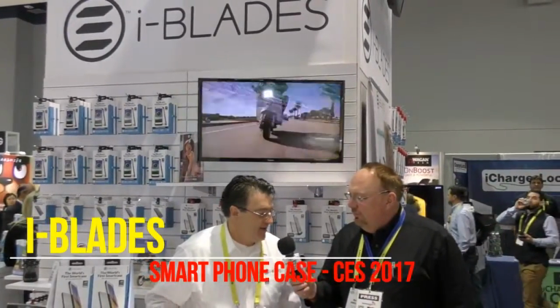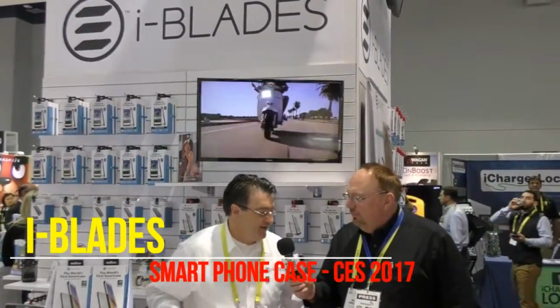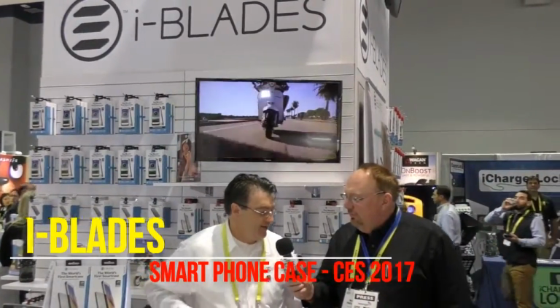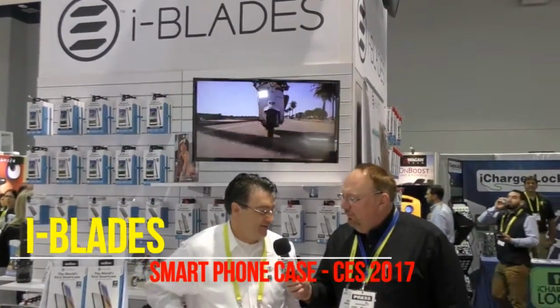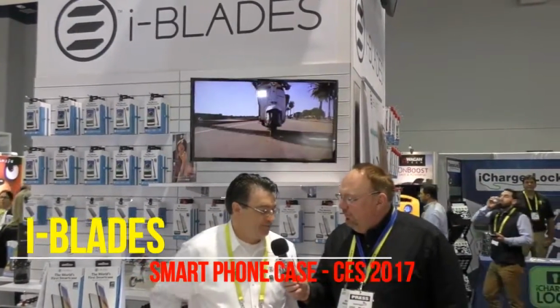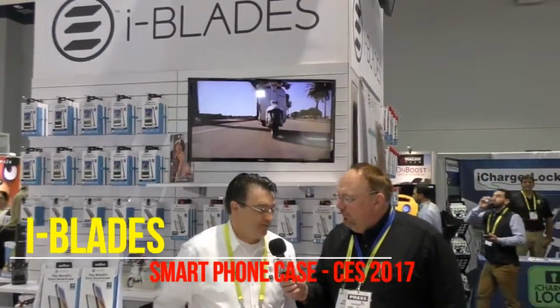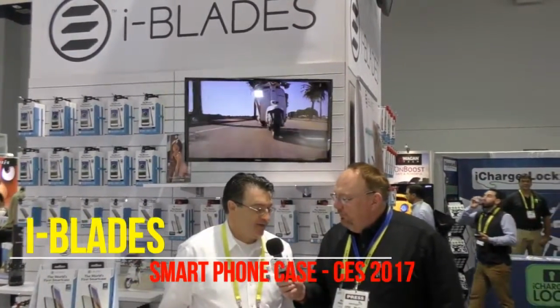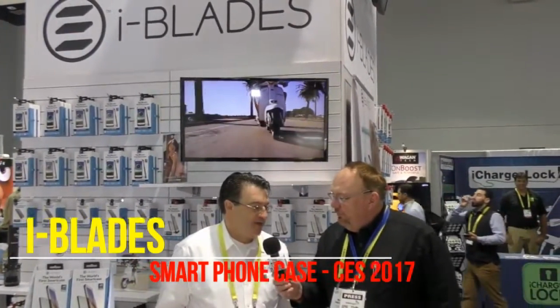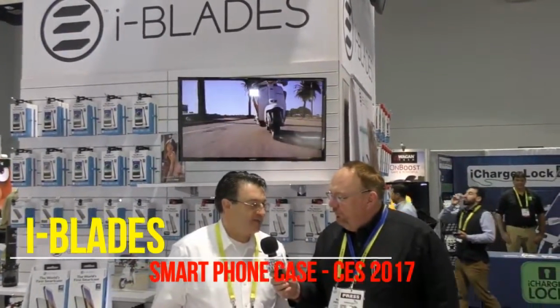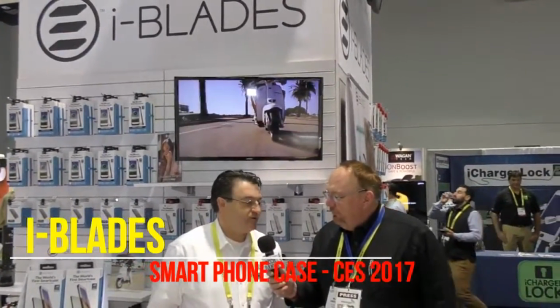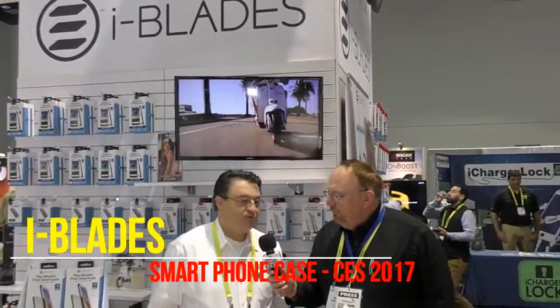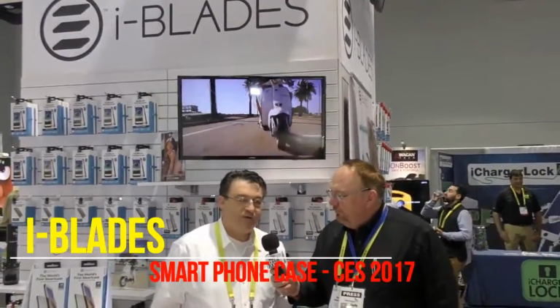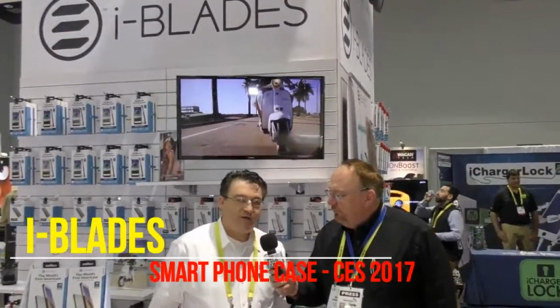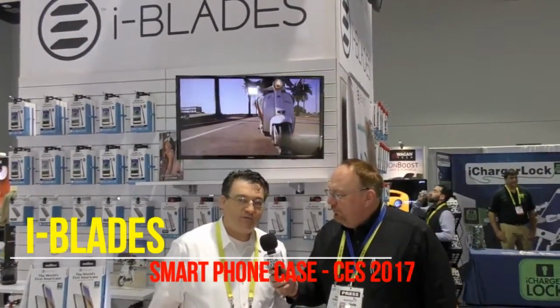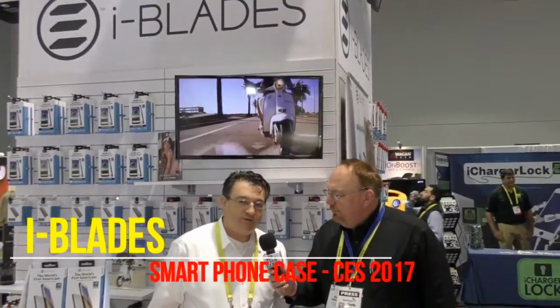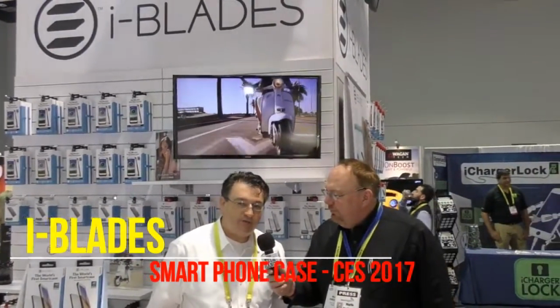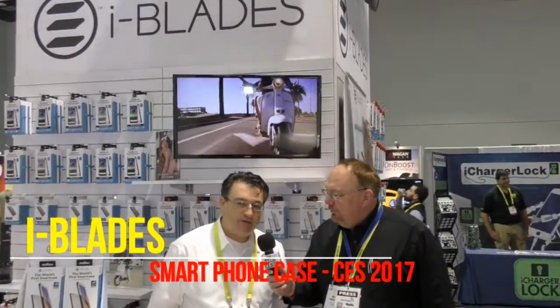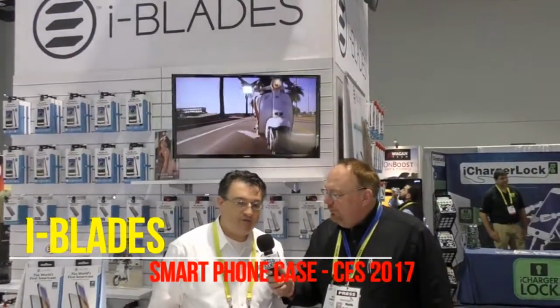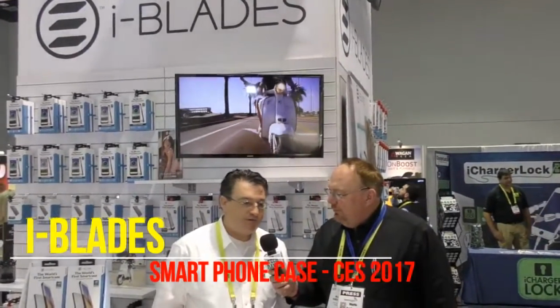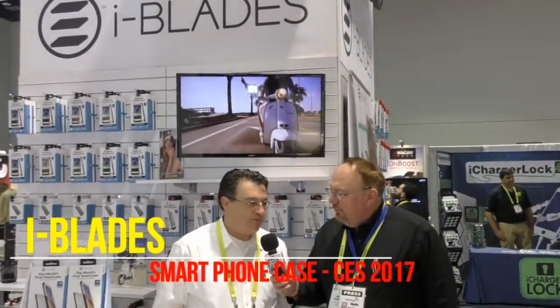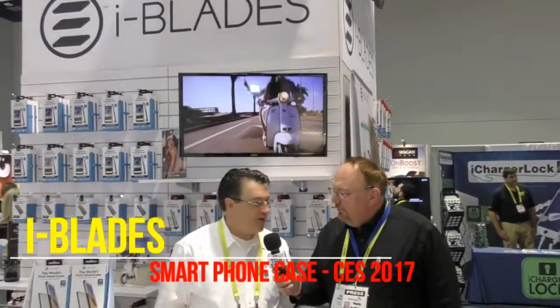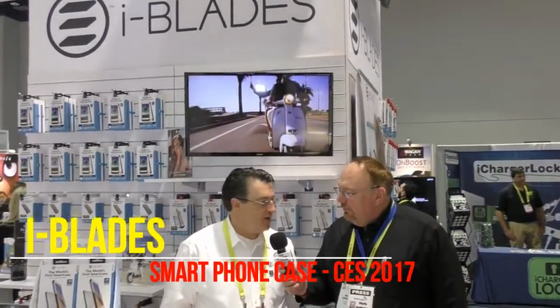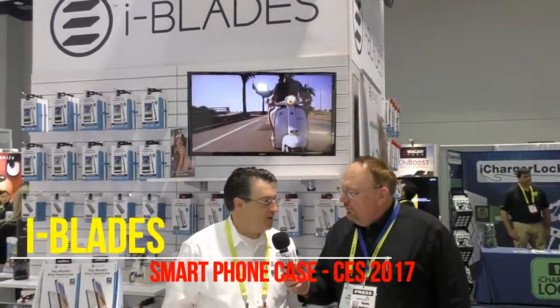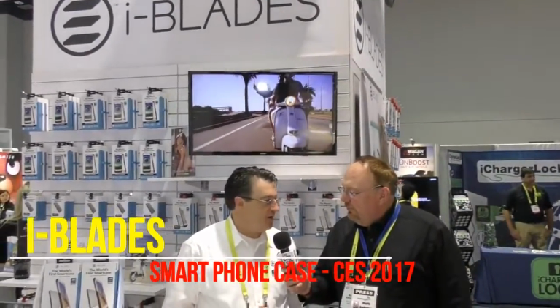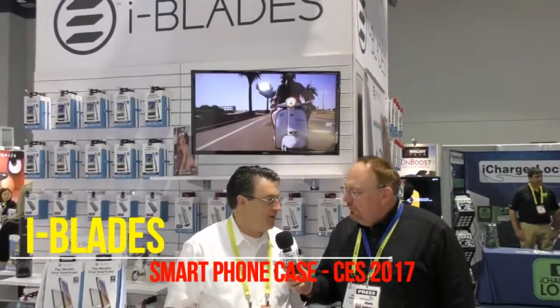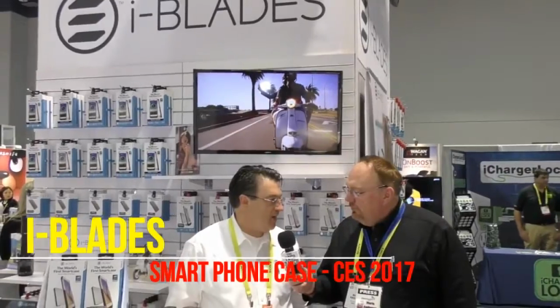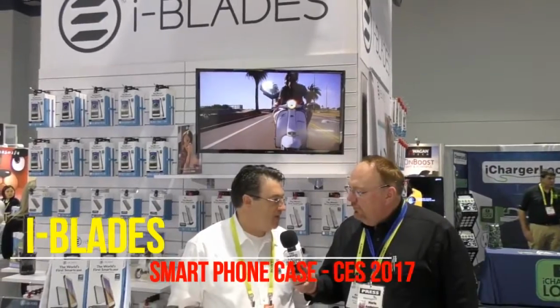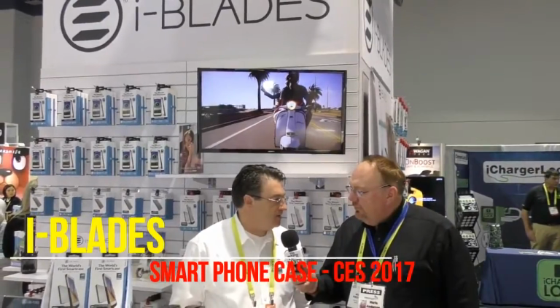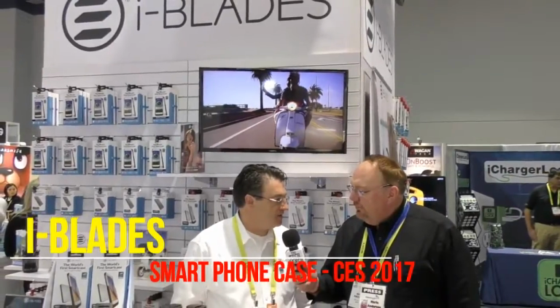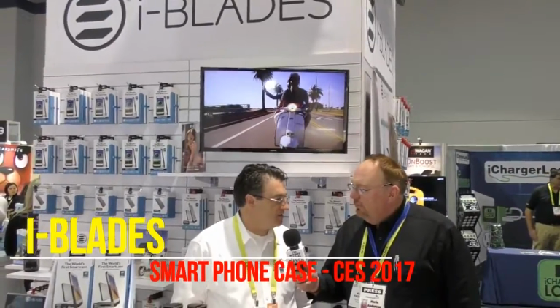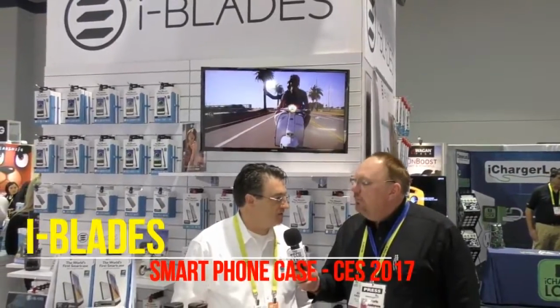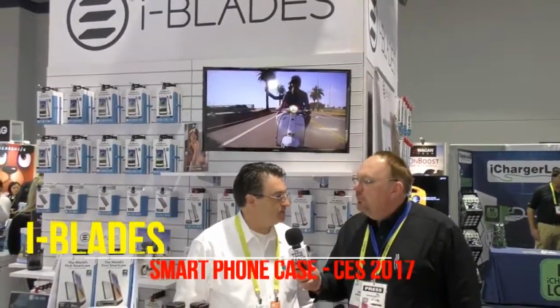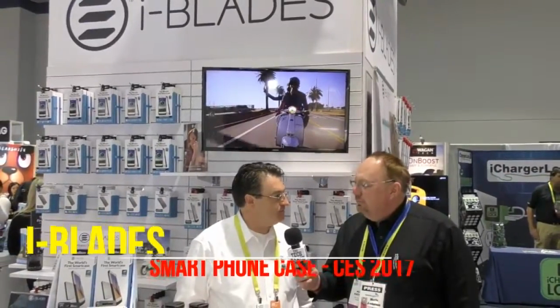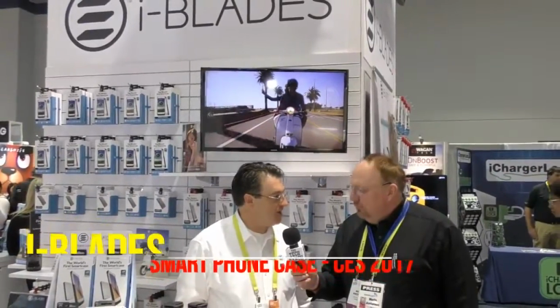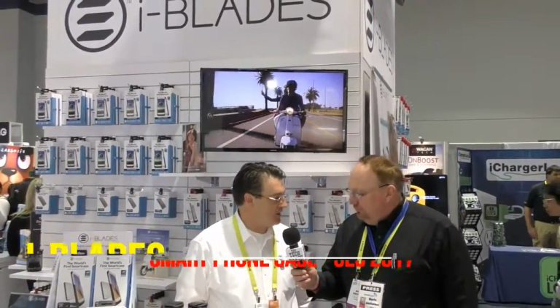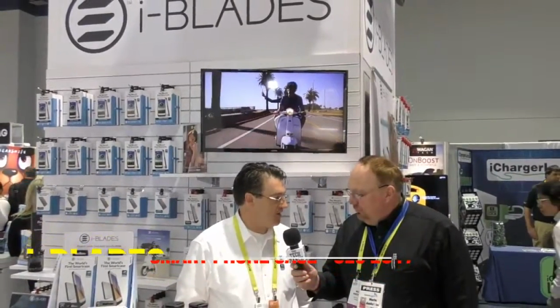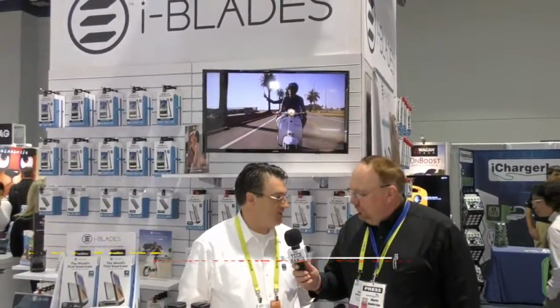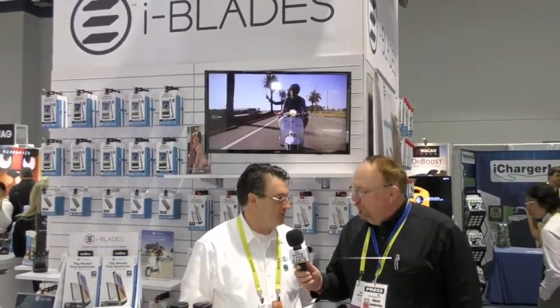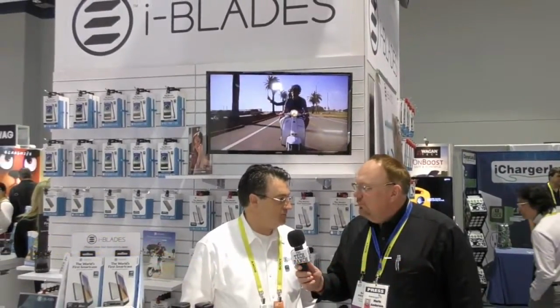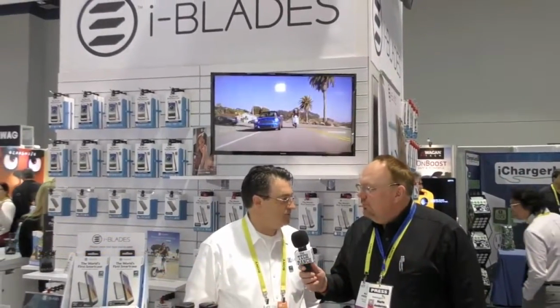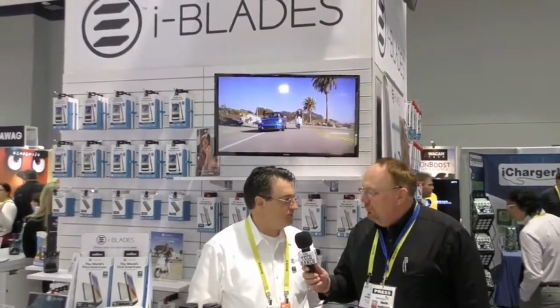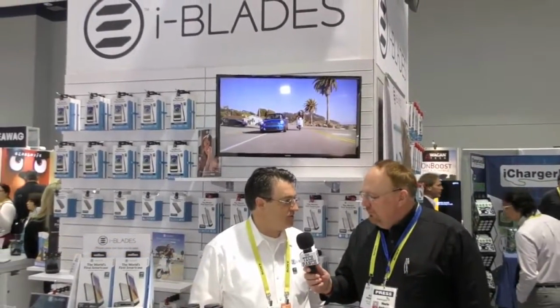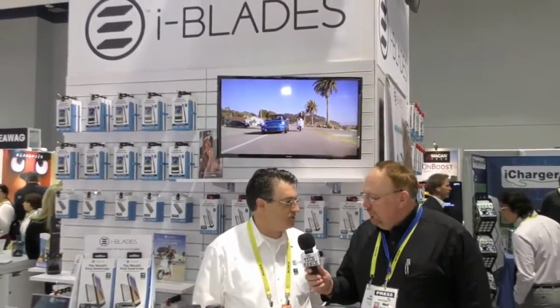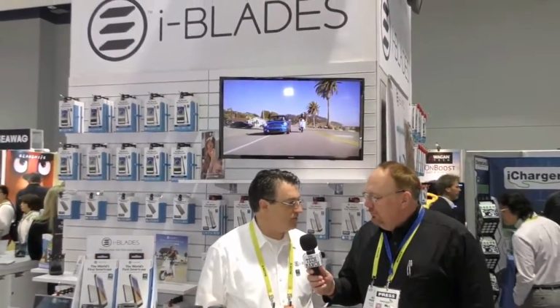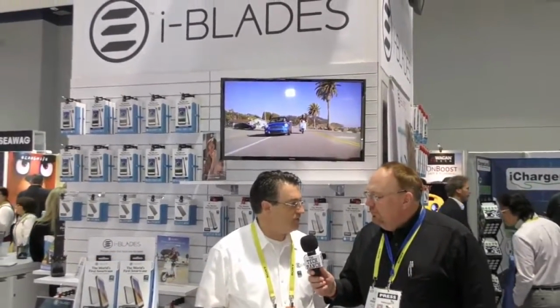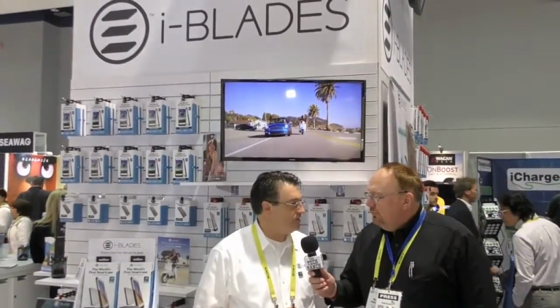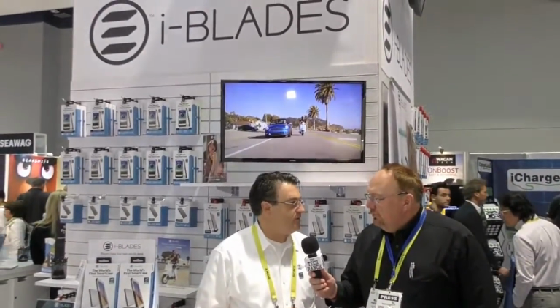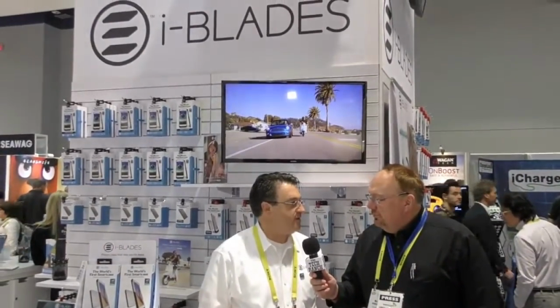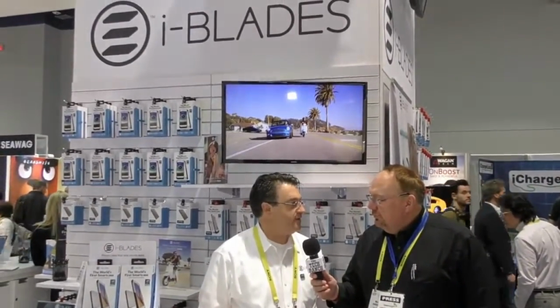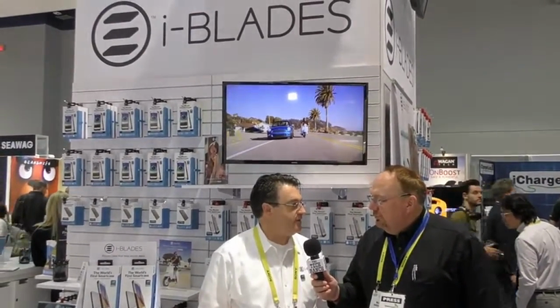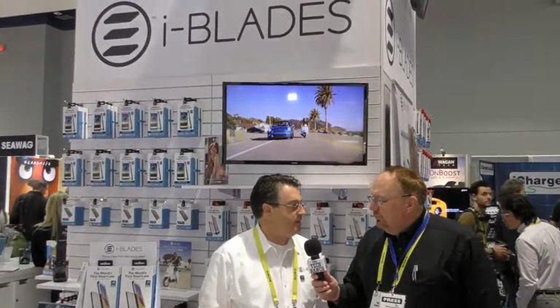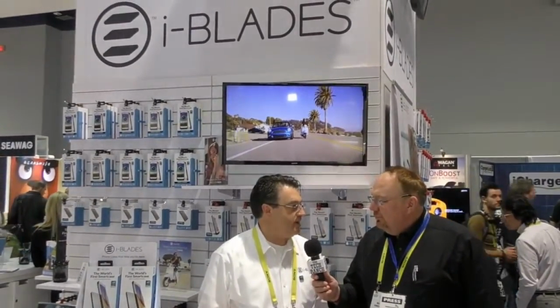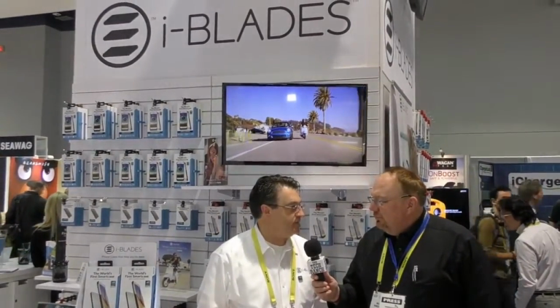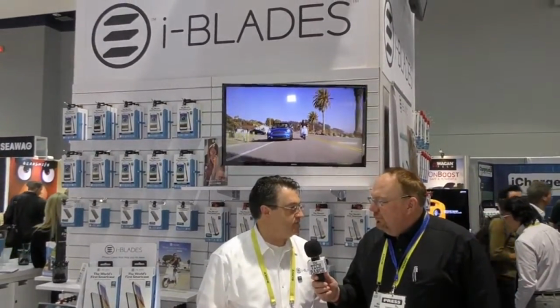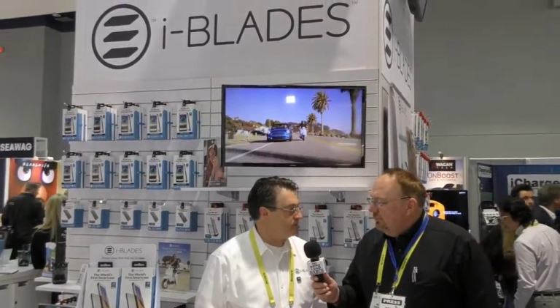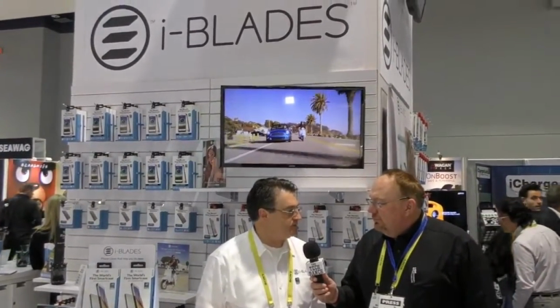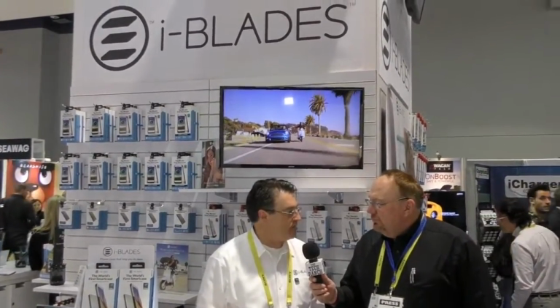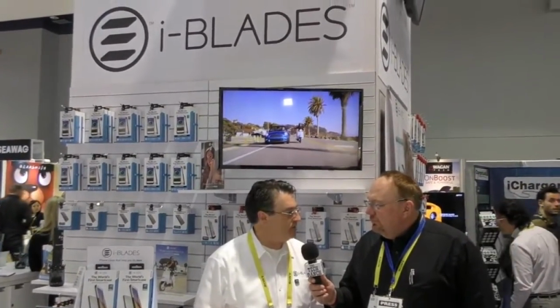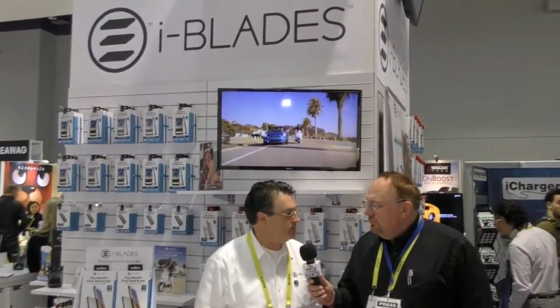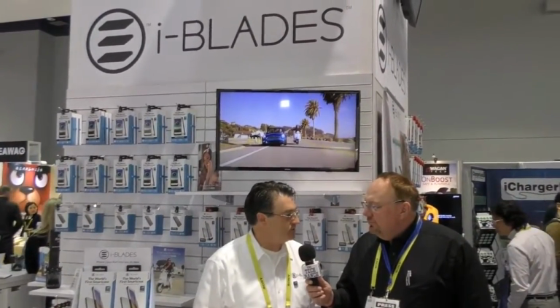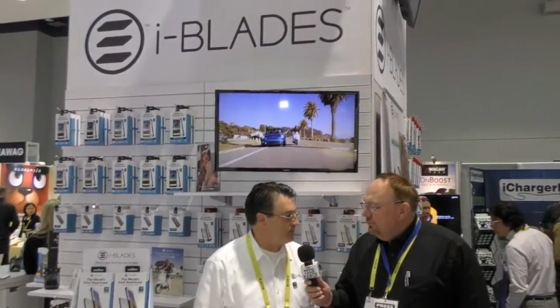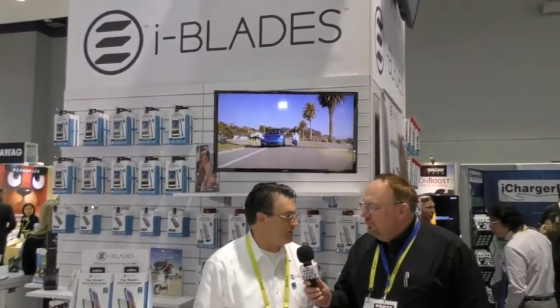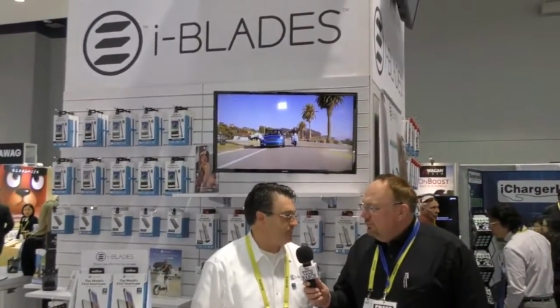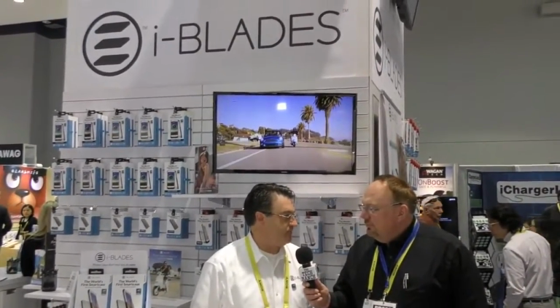Yeah, so we're going to be giving away a case — a smart case — which is a totally modern way to expand your smartphone.